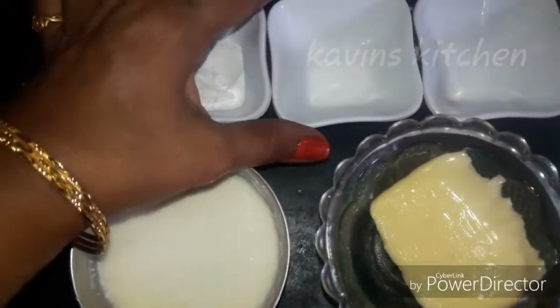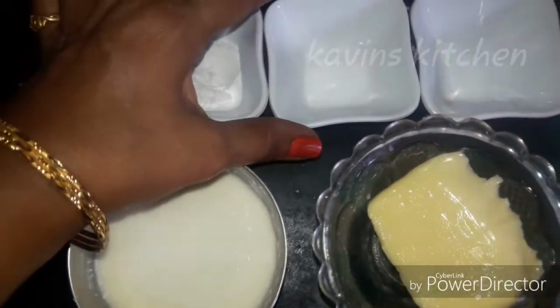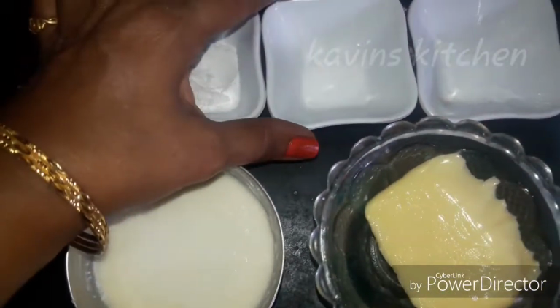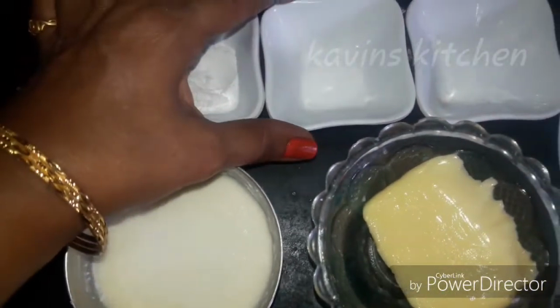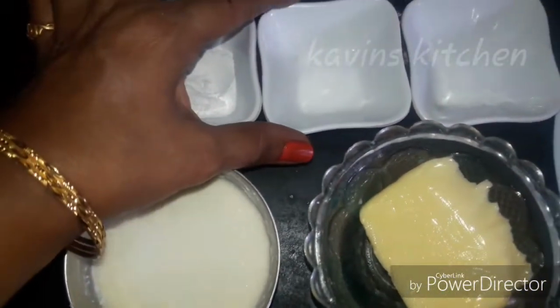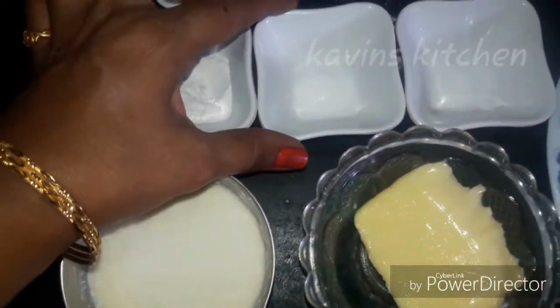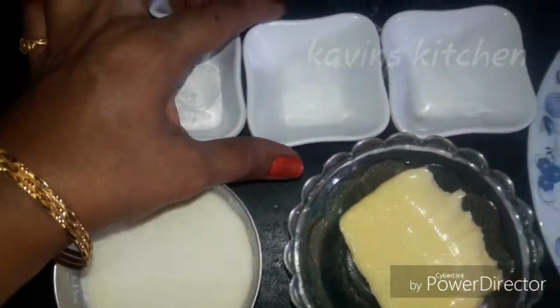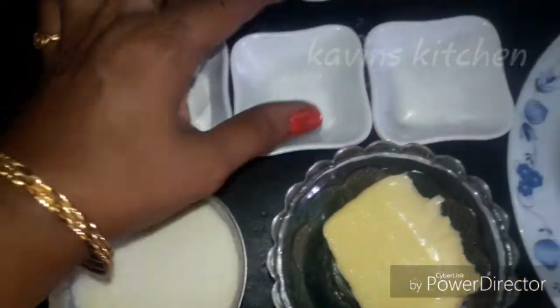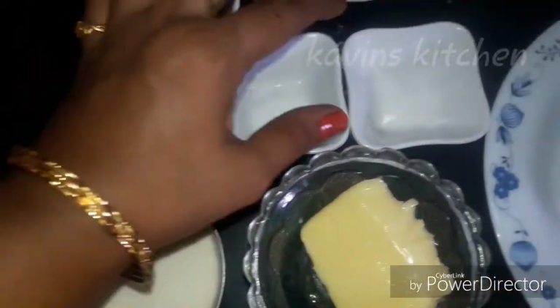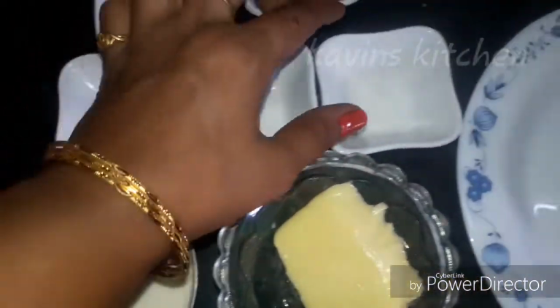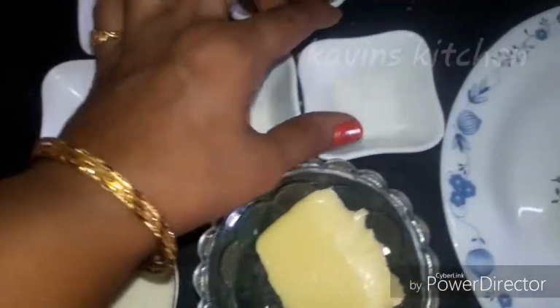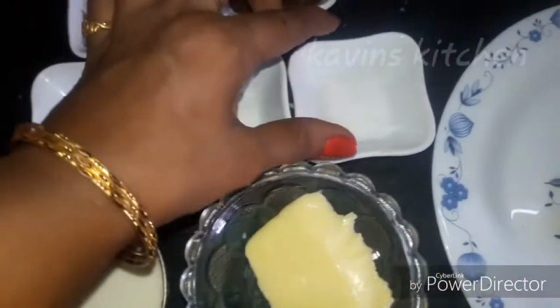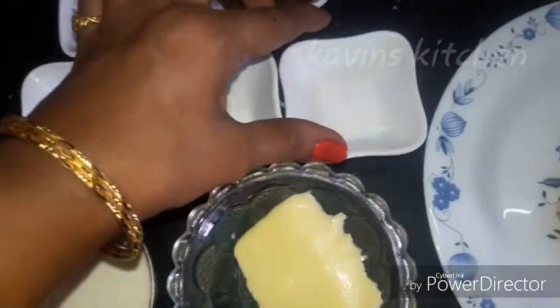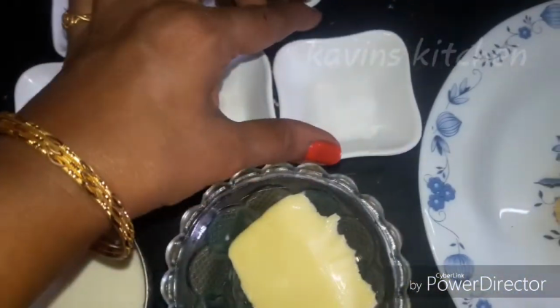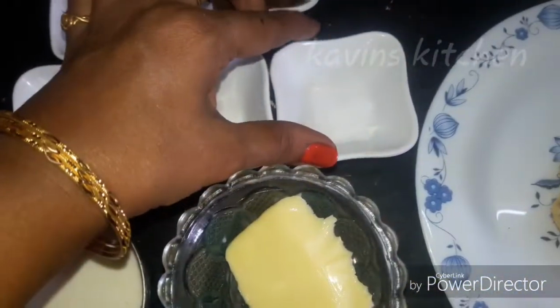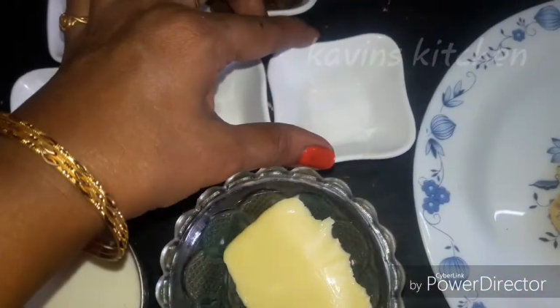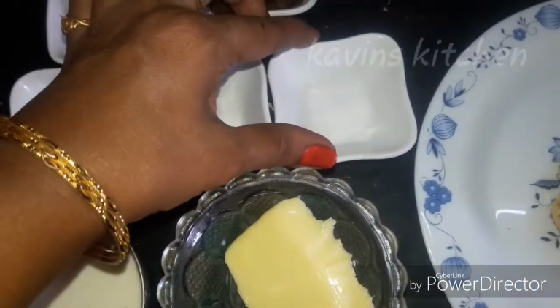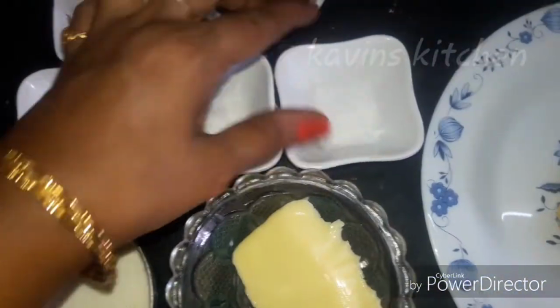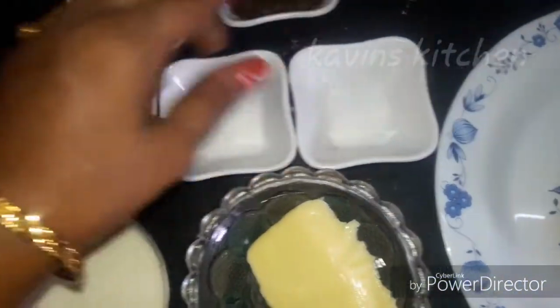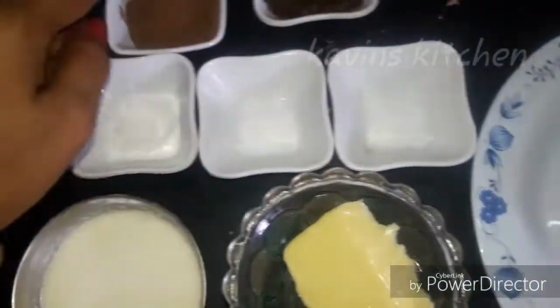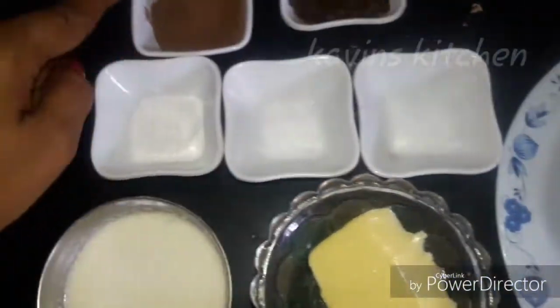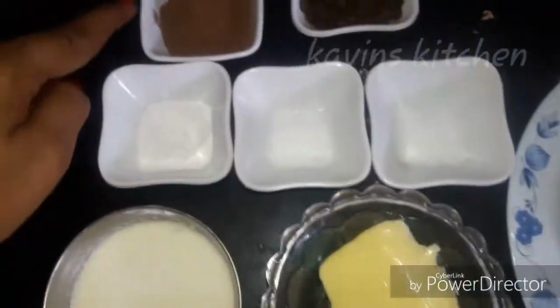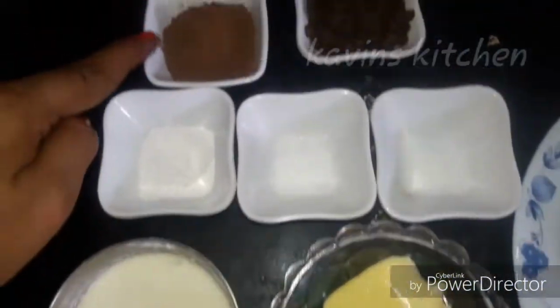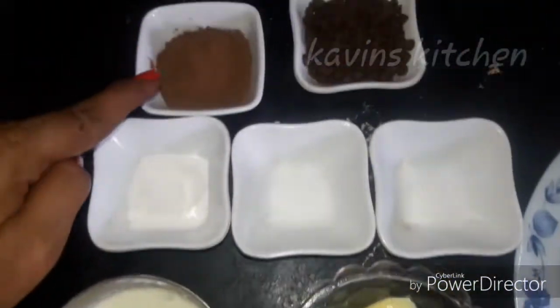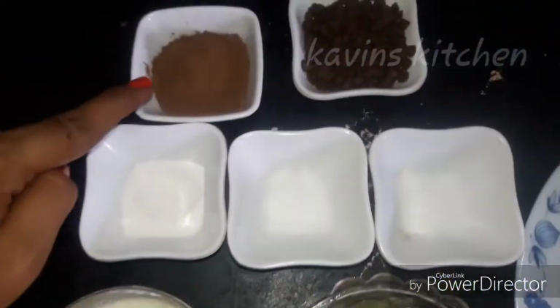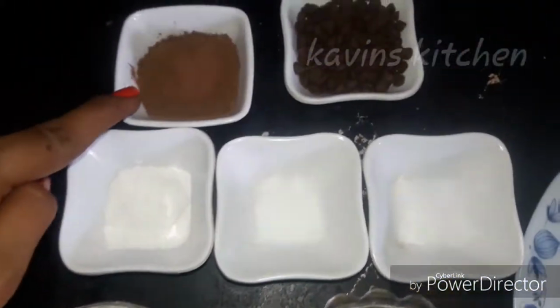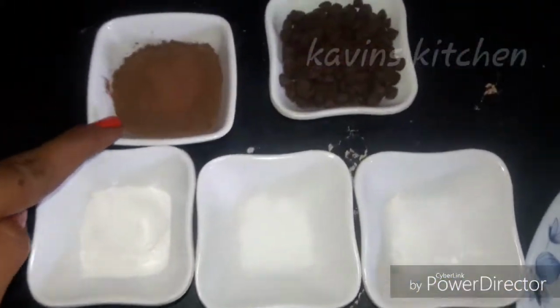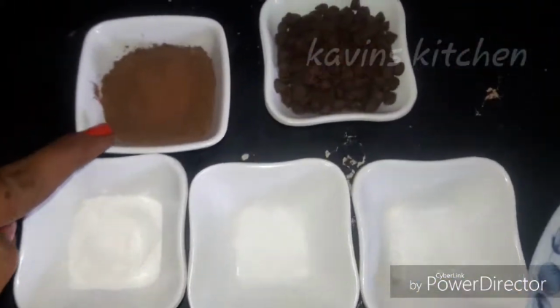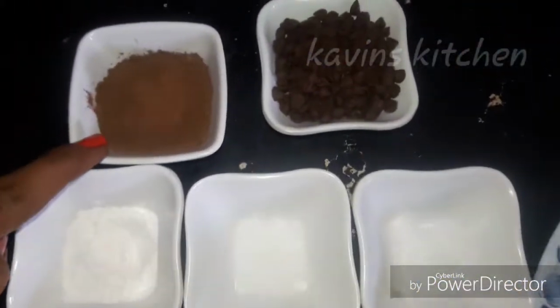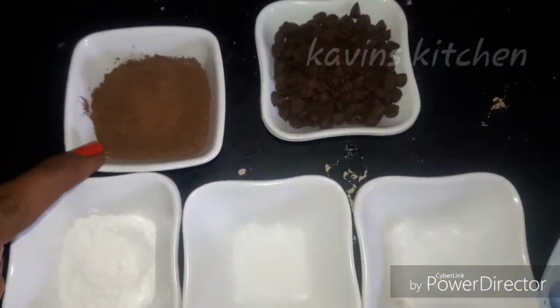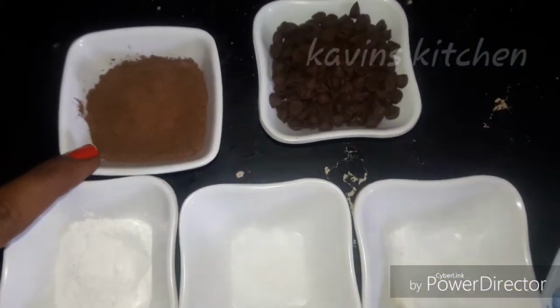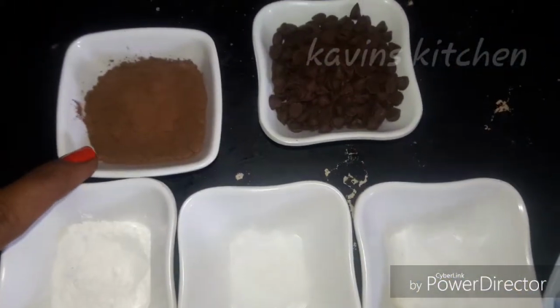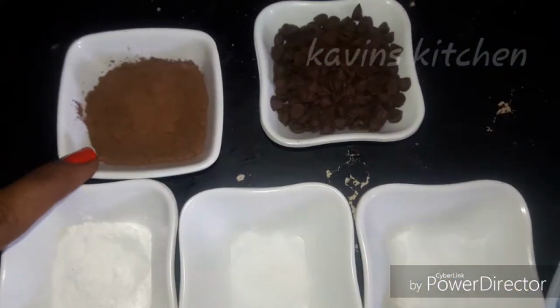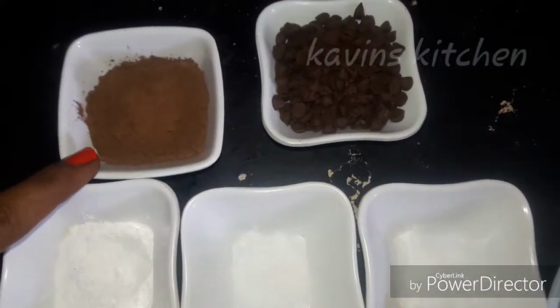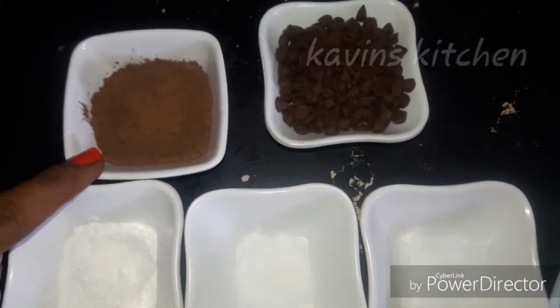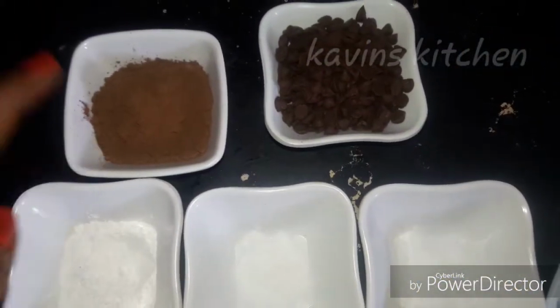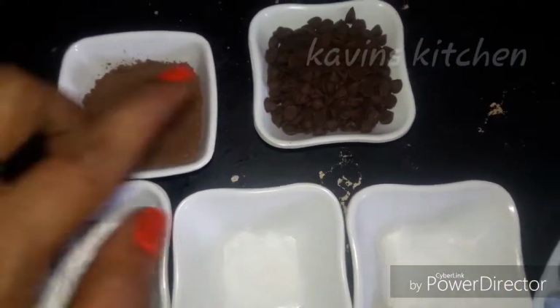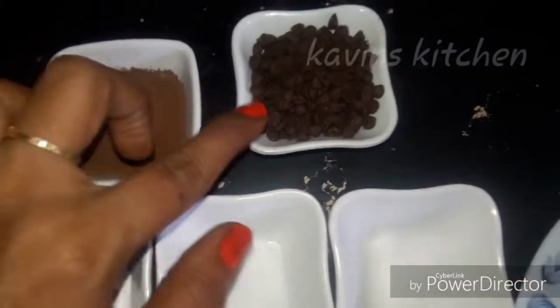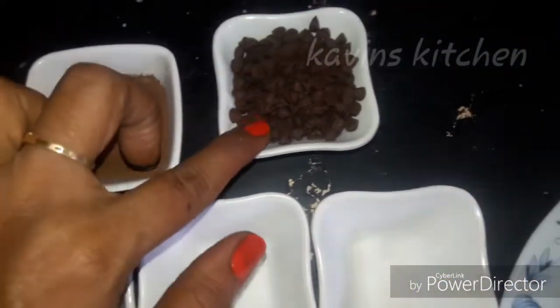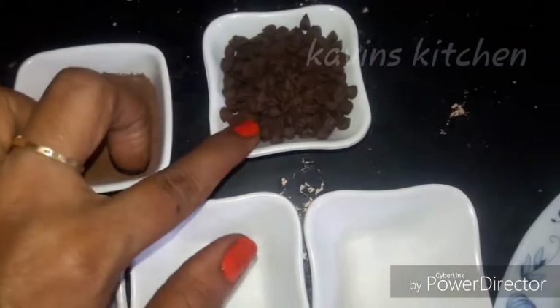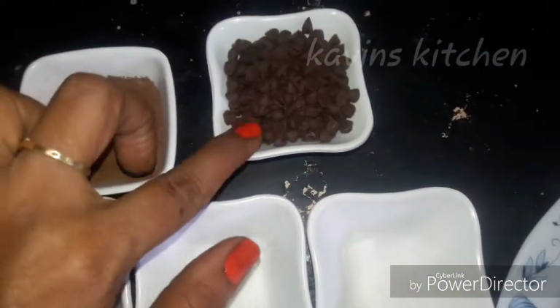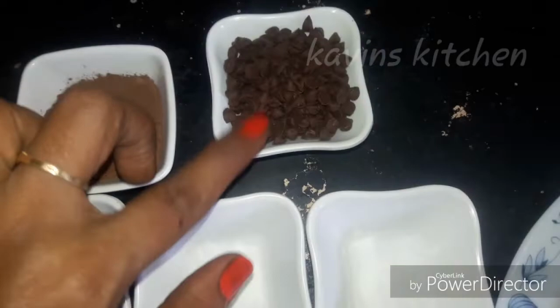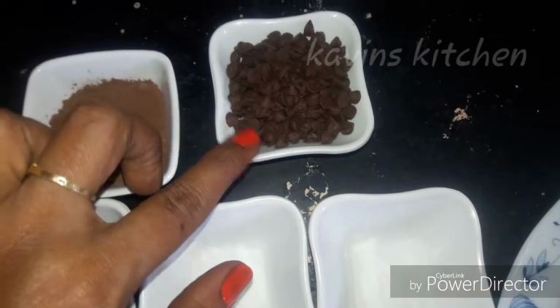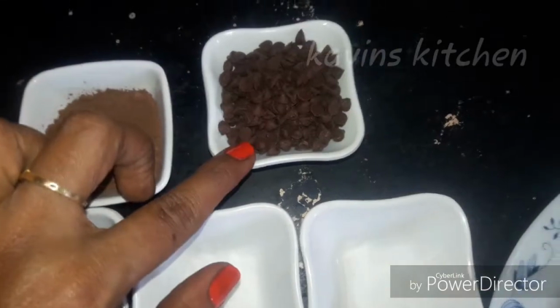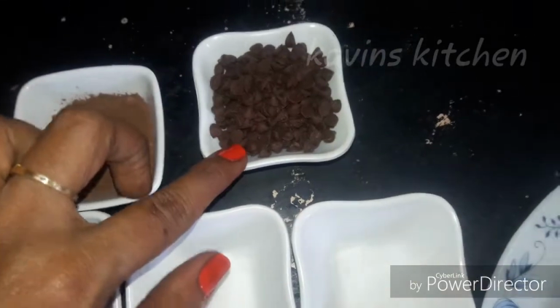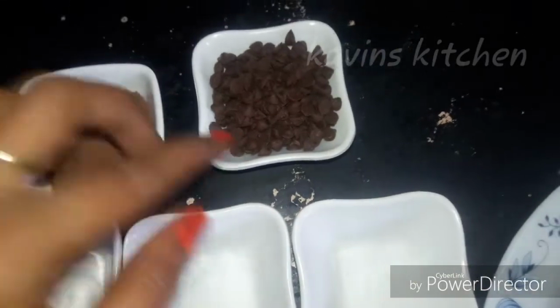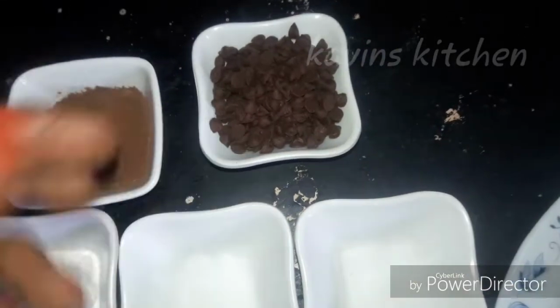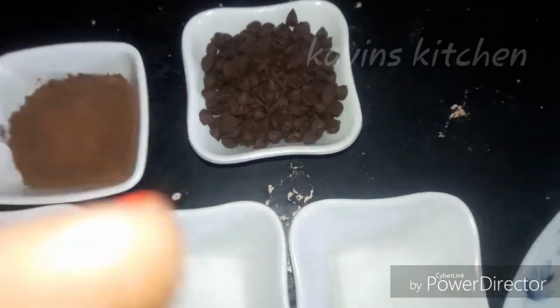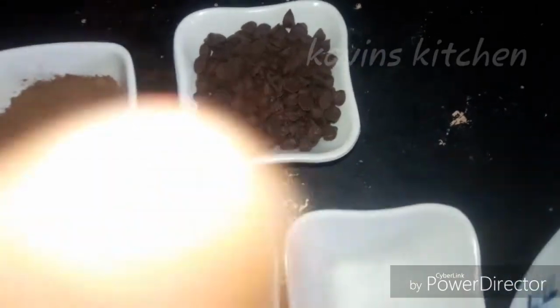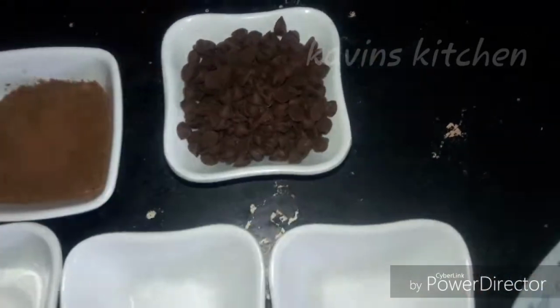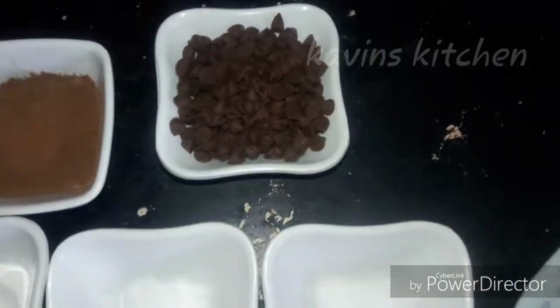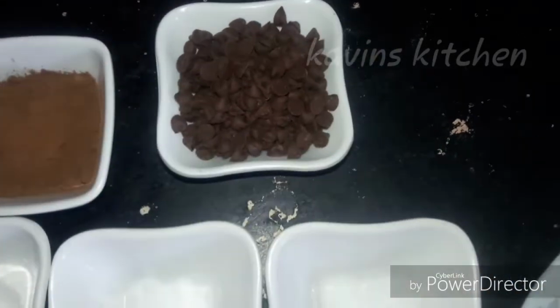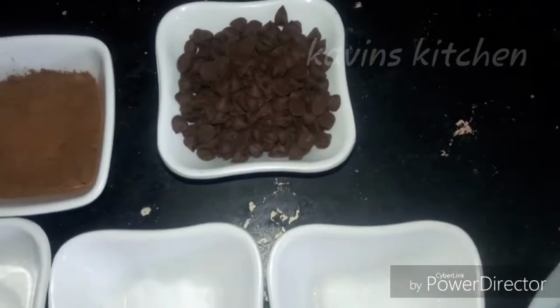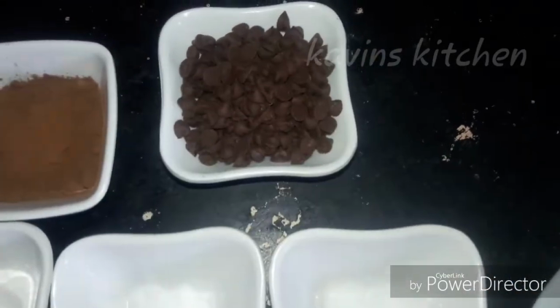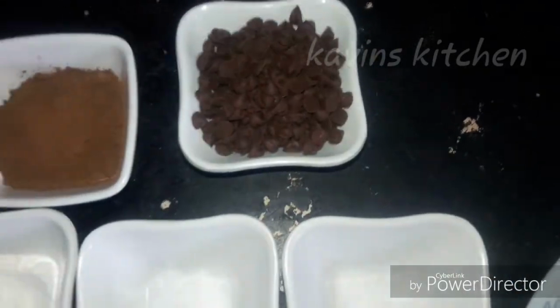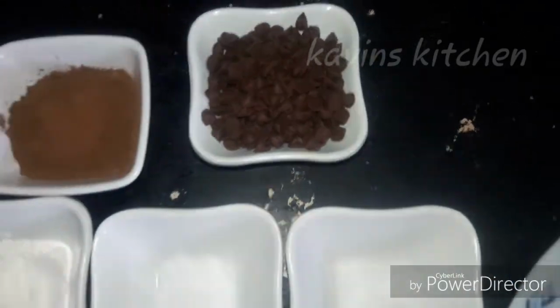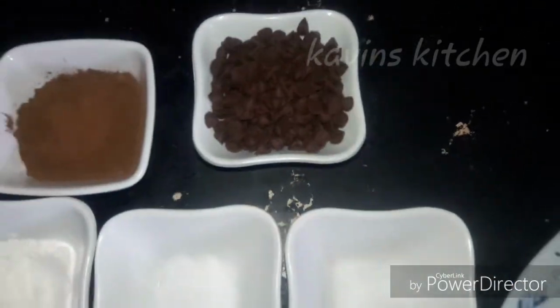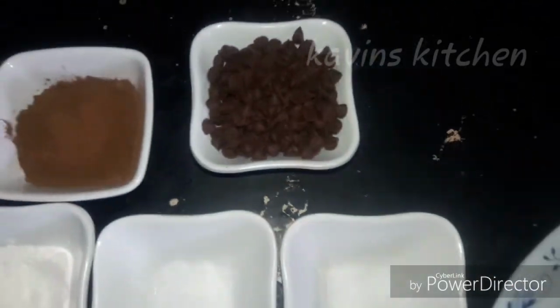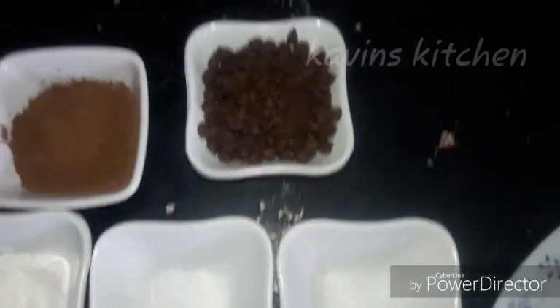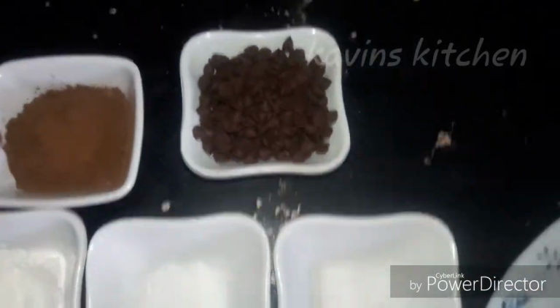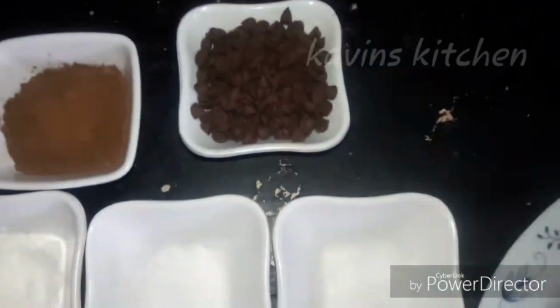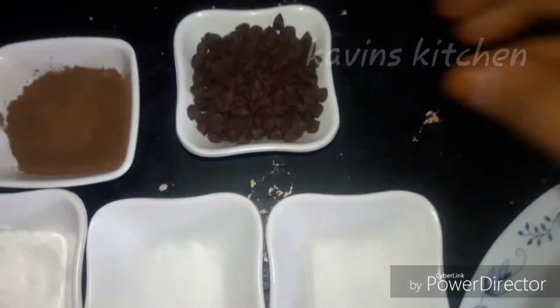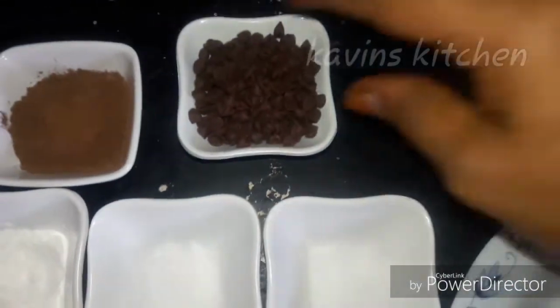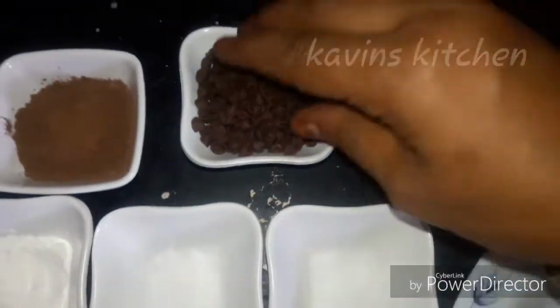1 tablespoon of baking soda. 1 tablespoon of cocoa powder. 1 tablespoon of chocolate. For the chocolate chip,